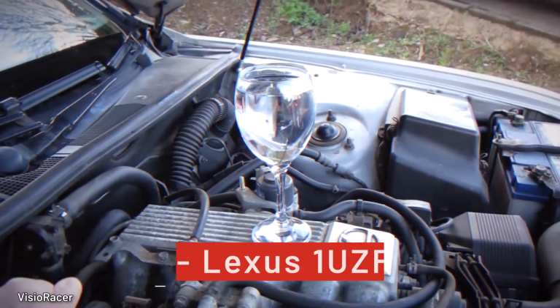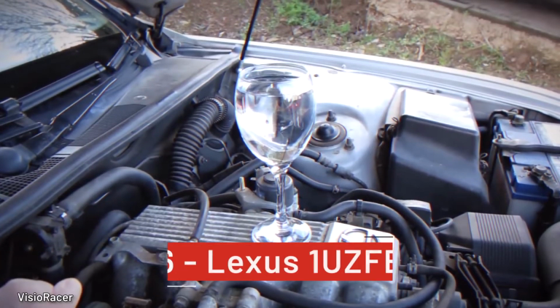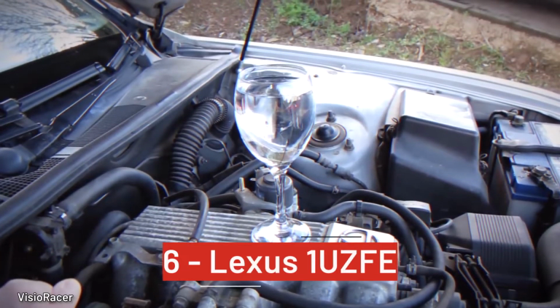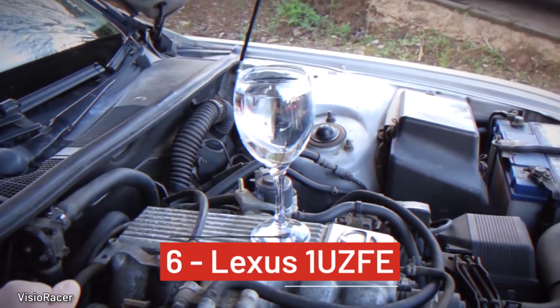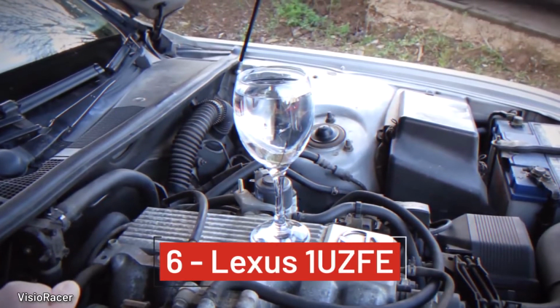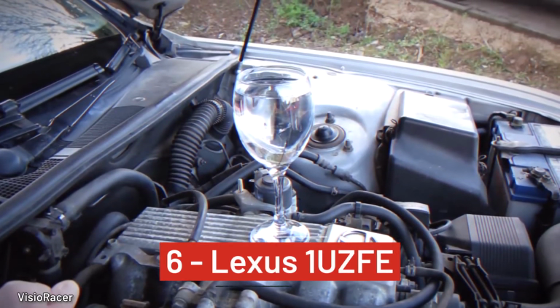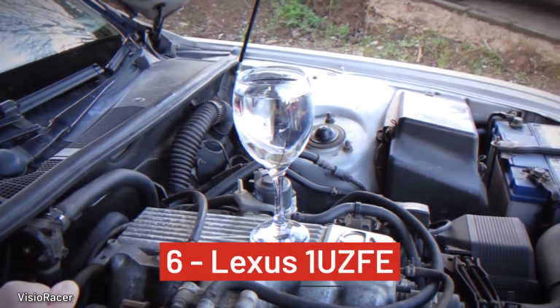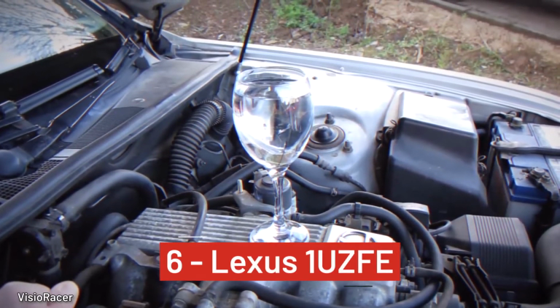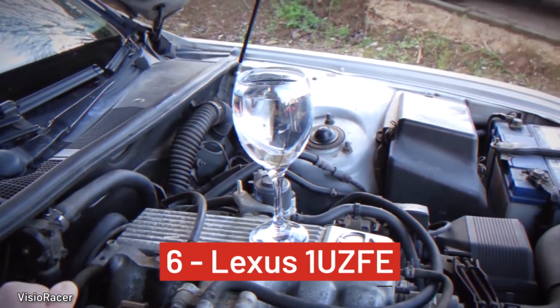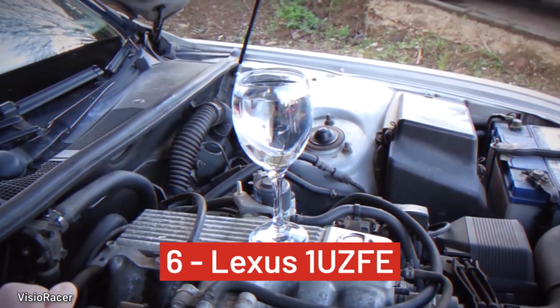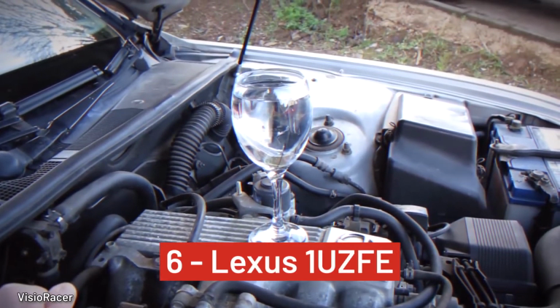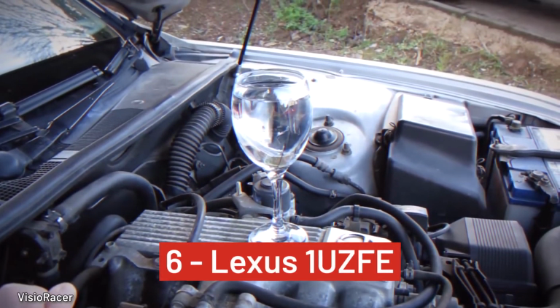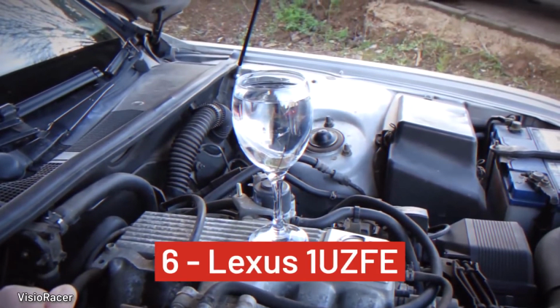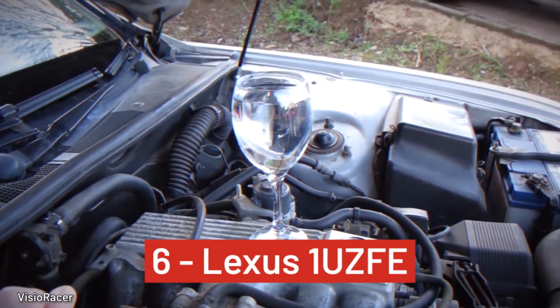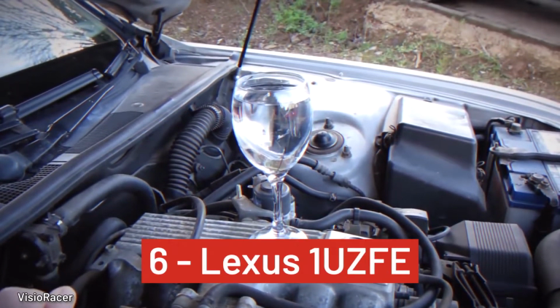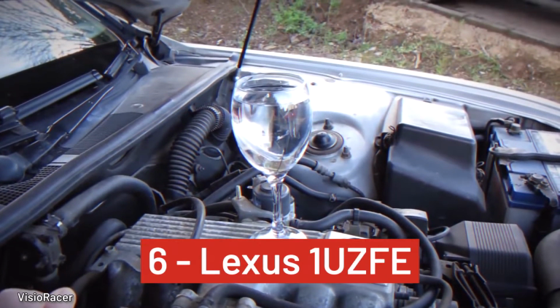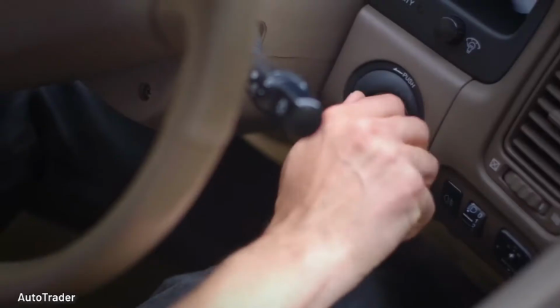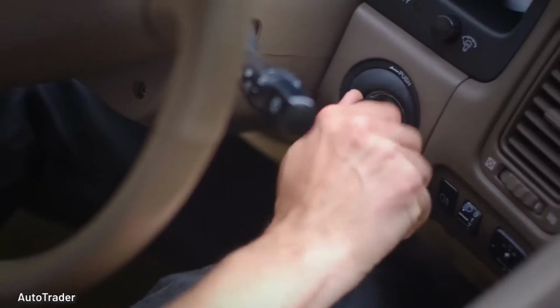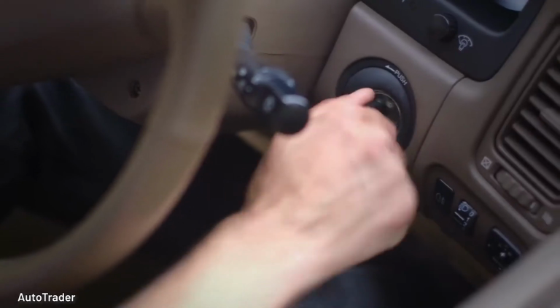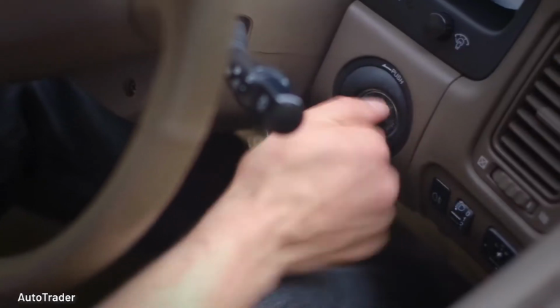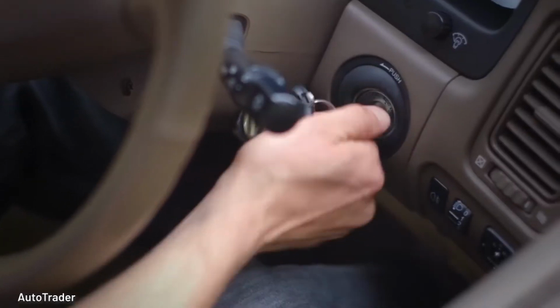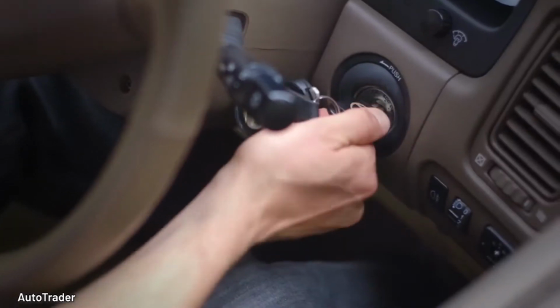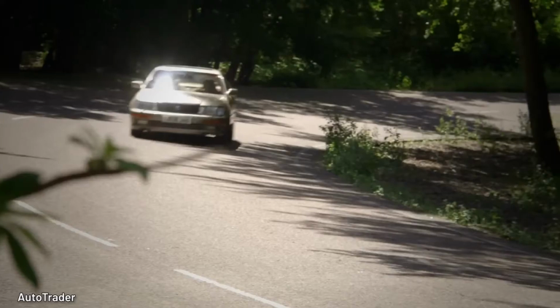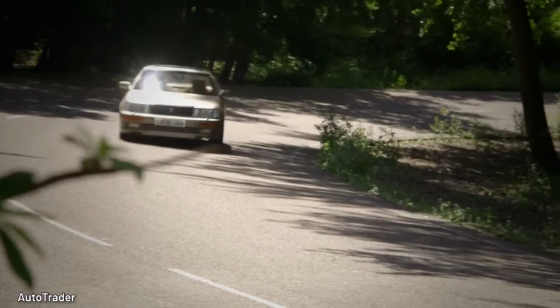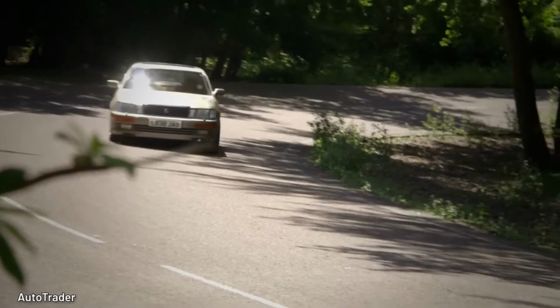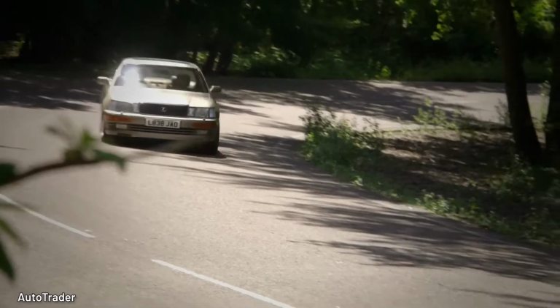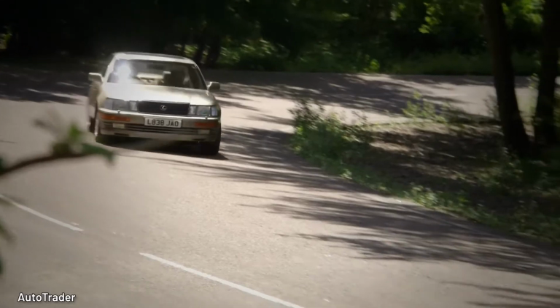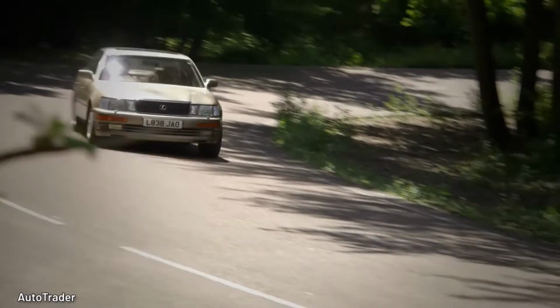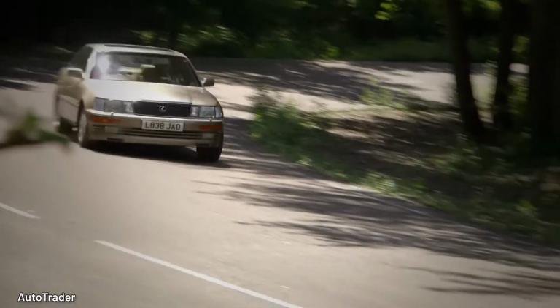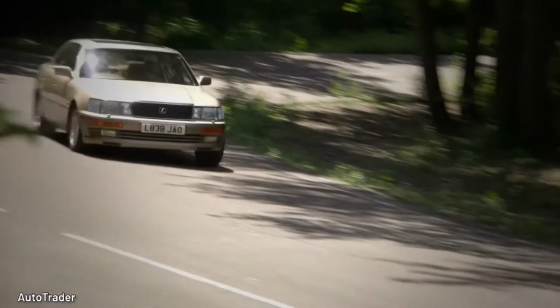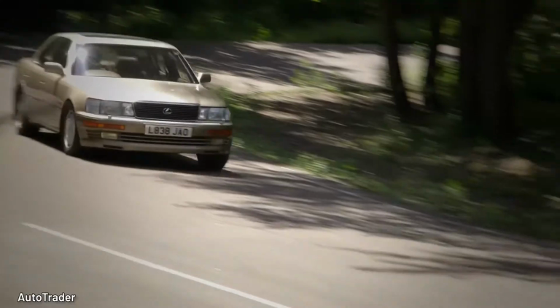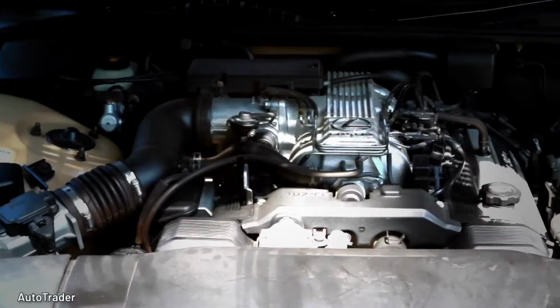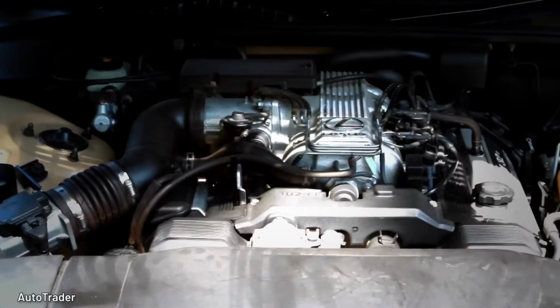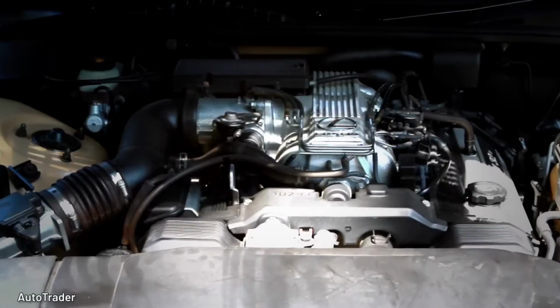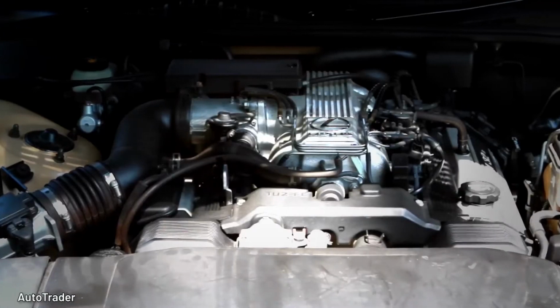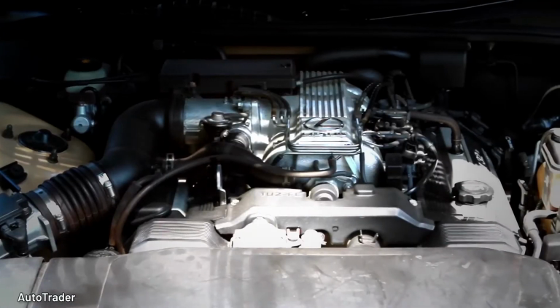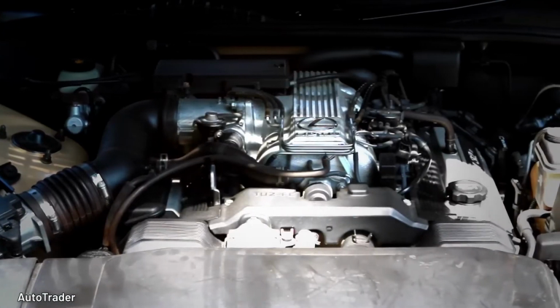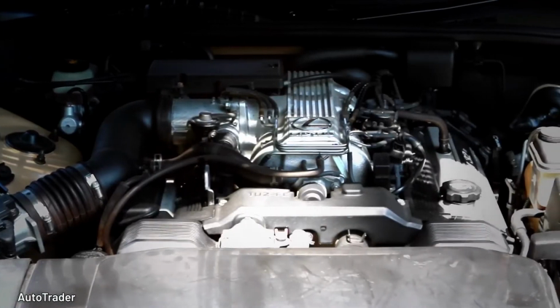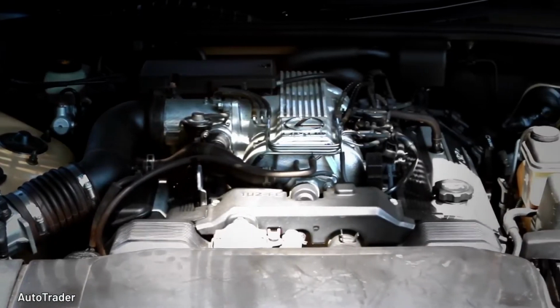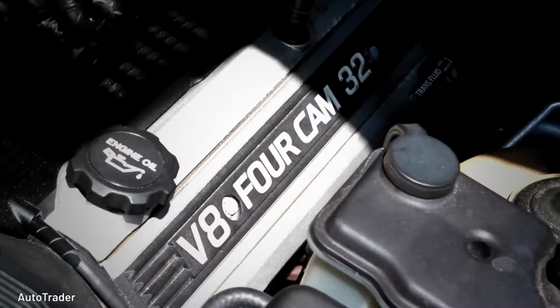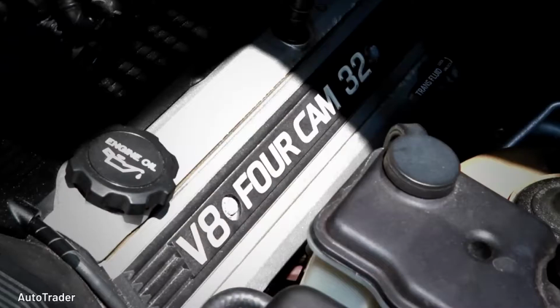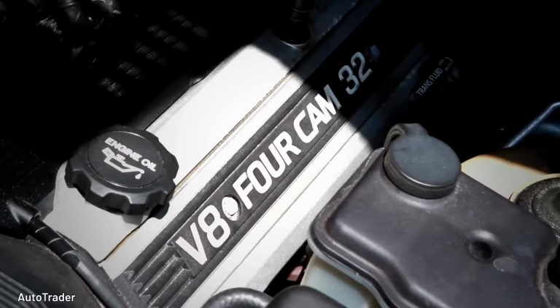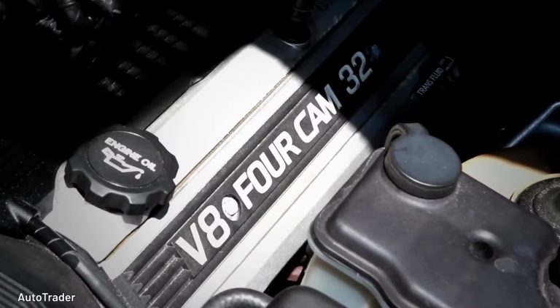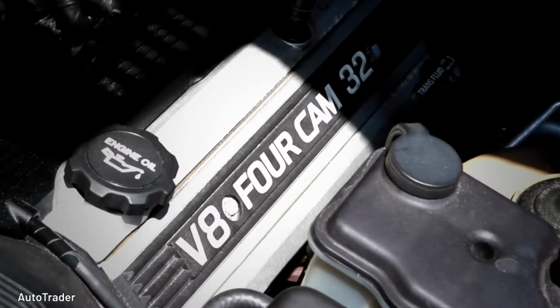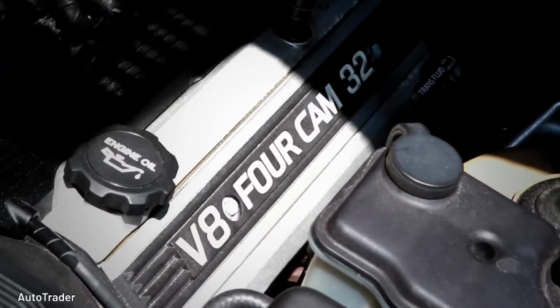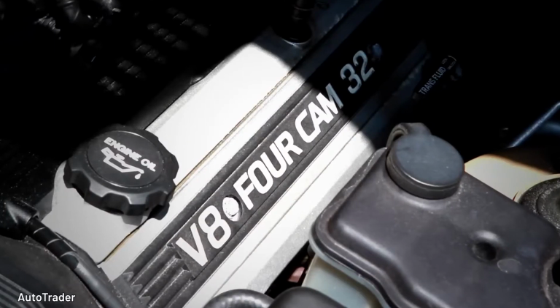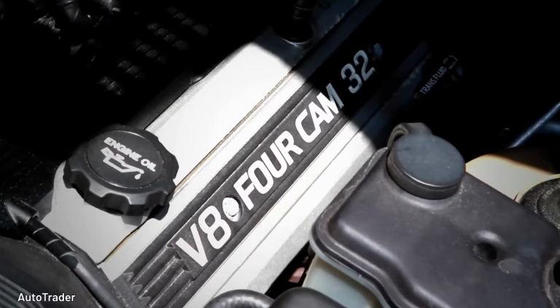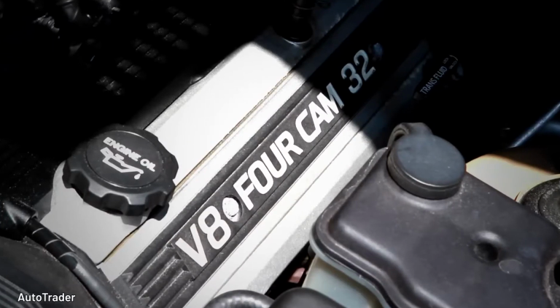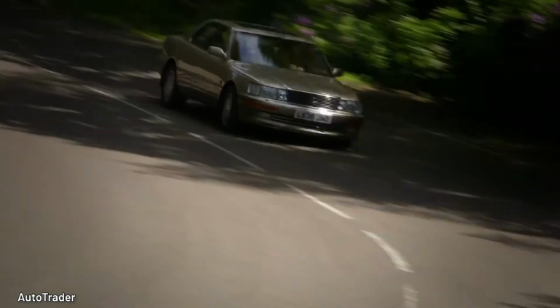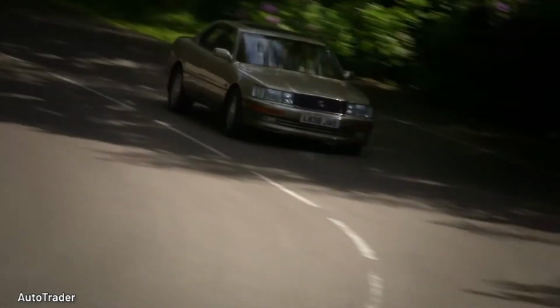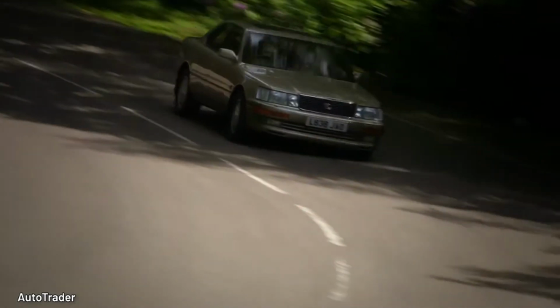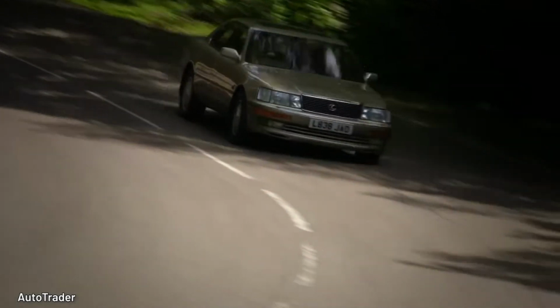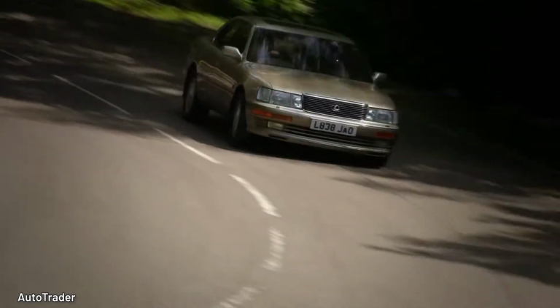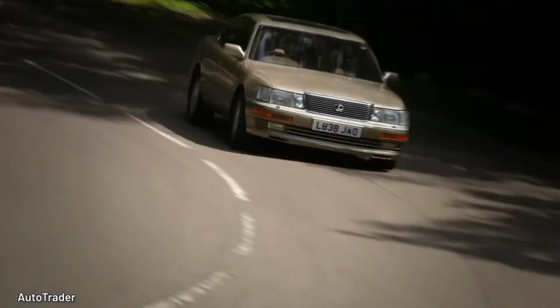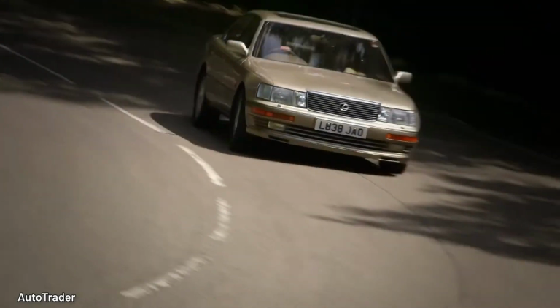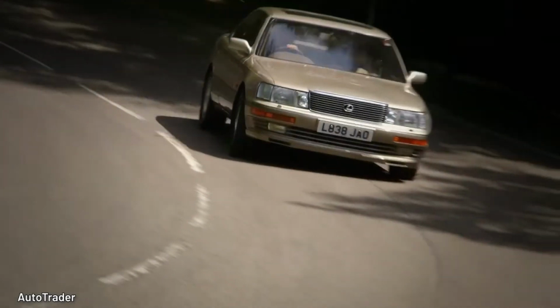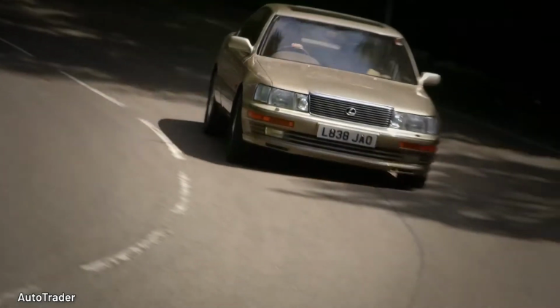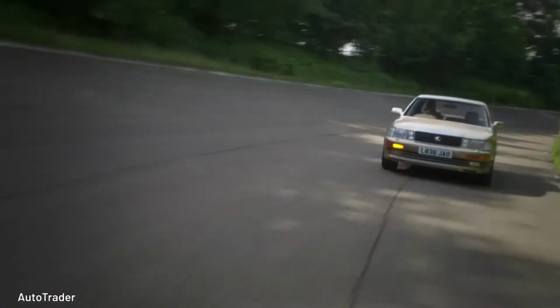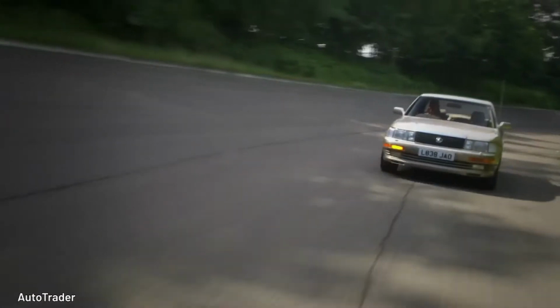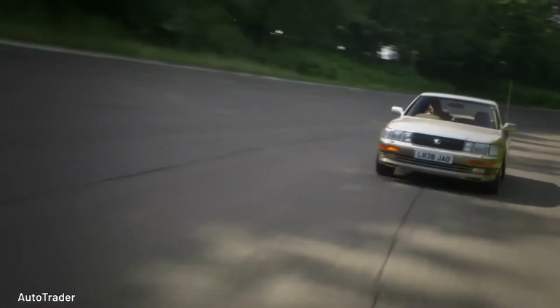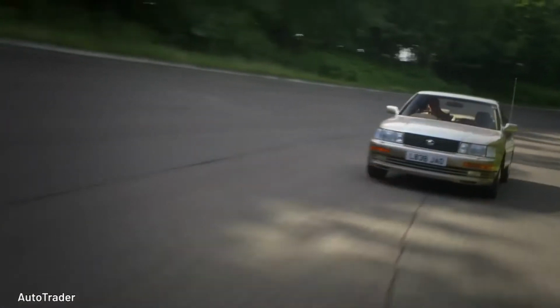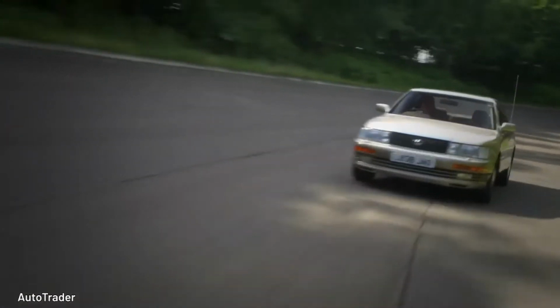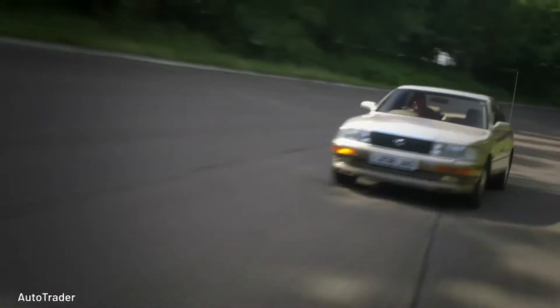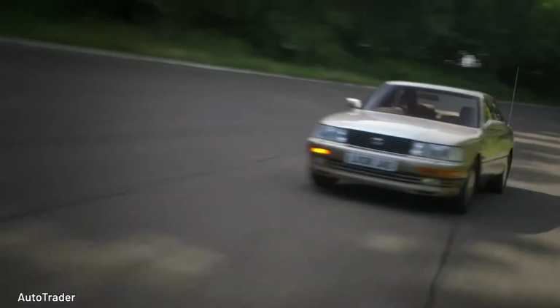Number 6, Lexus 1UZFE. This one could drive to the moon and back and still run smoothly. Find it in Lexus' flagship car, the LS400.